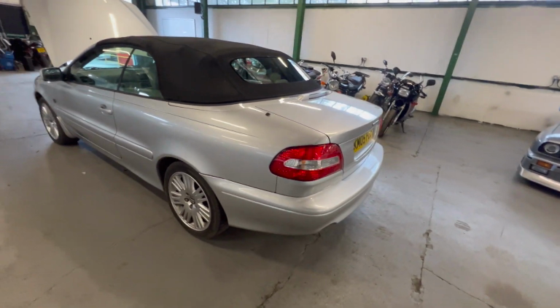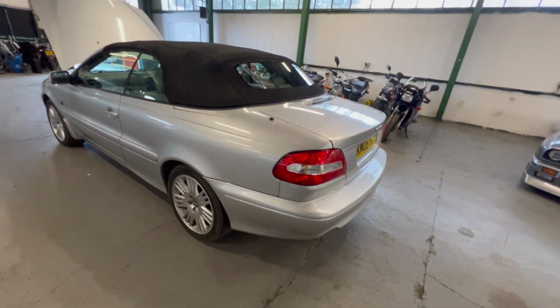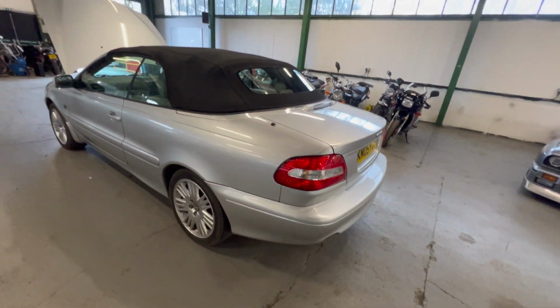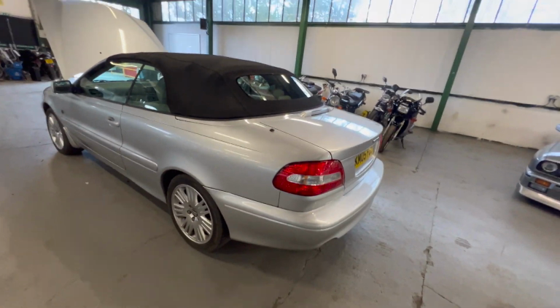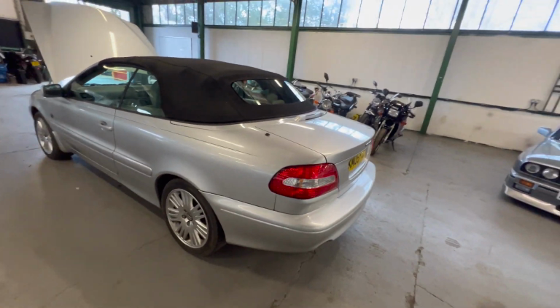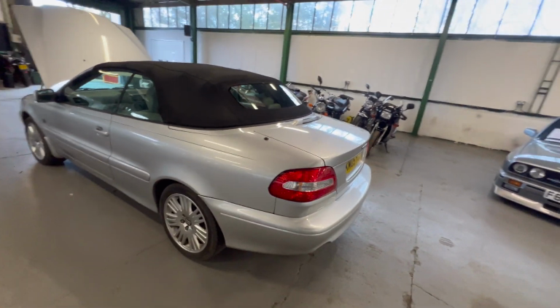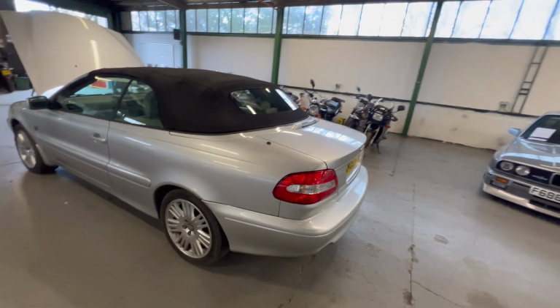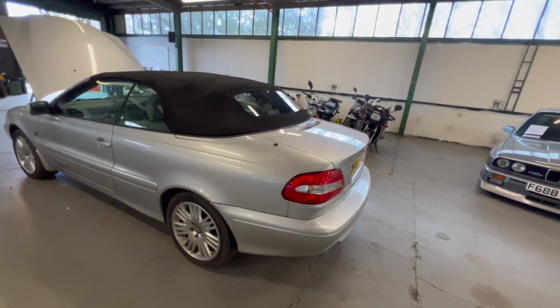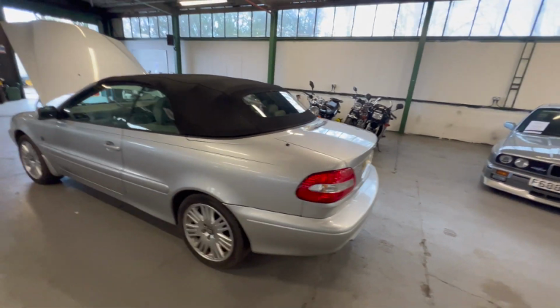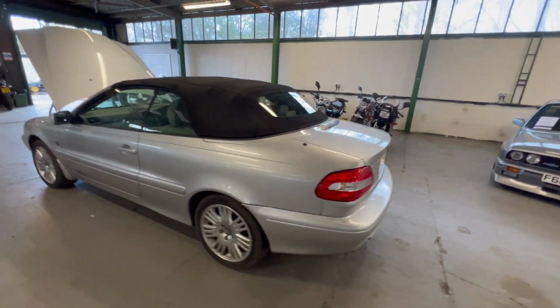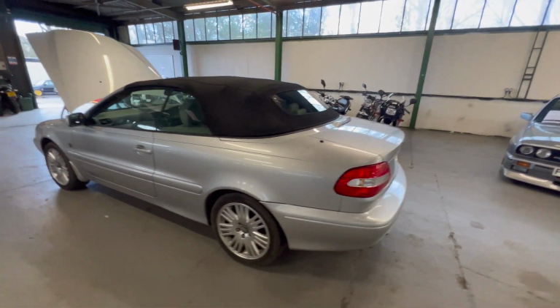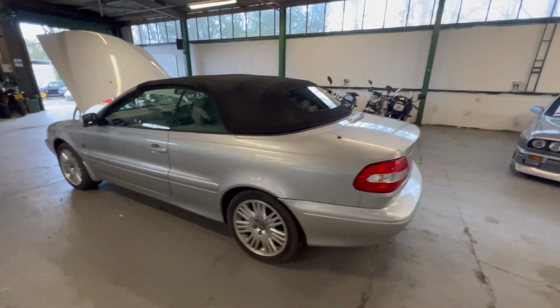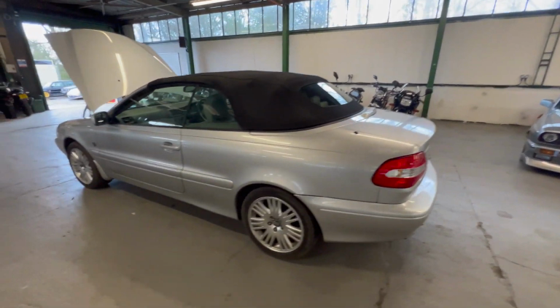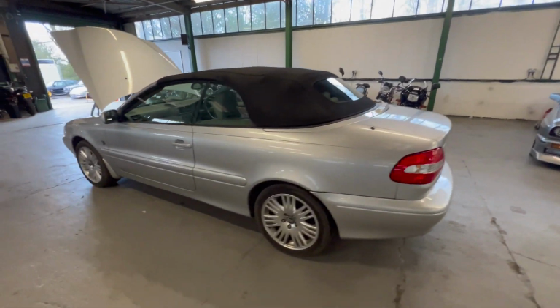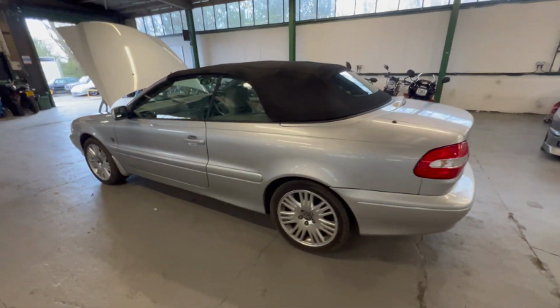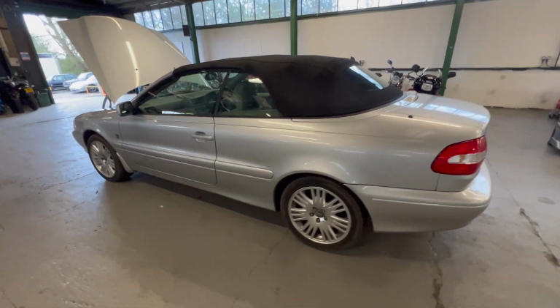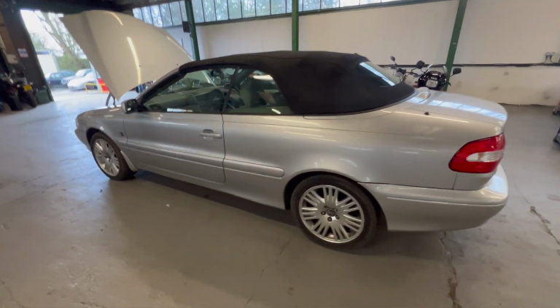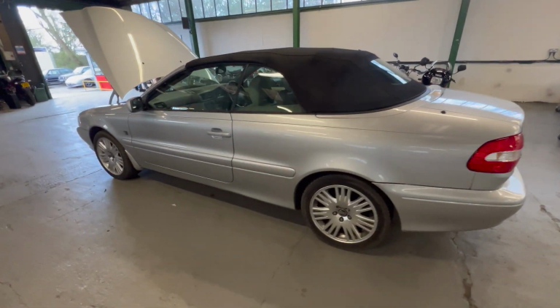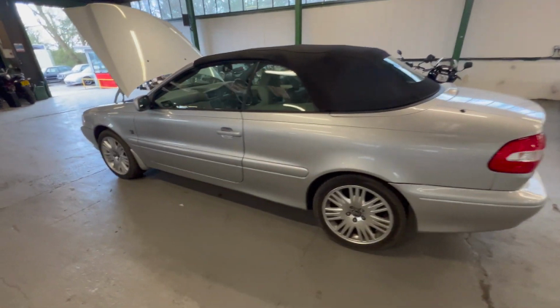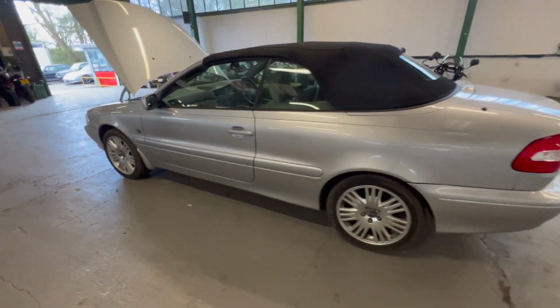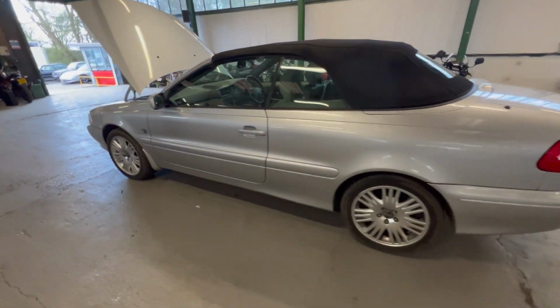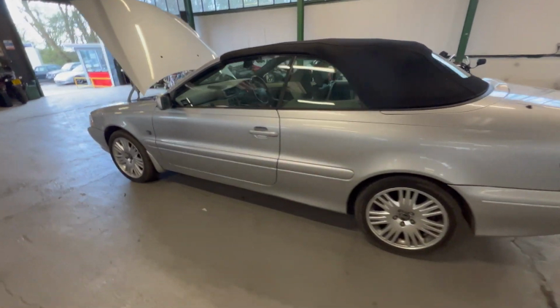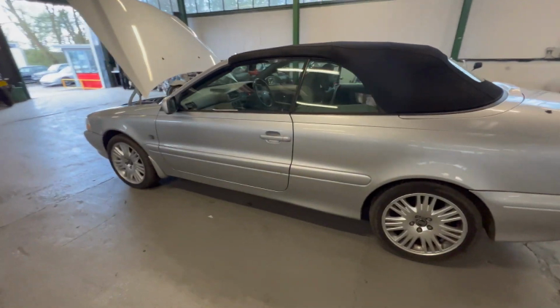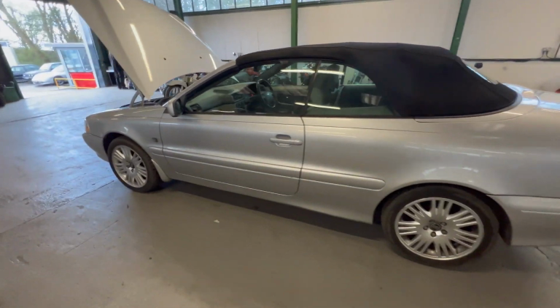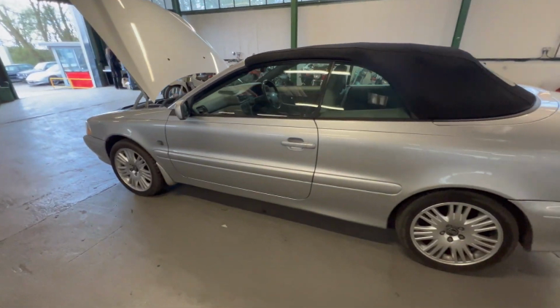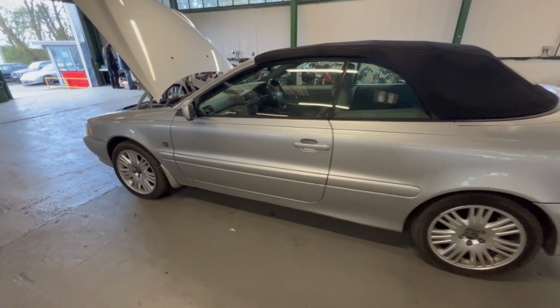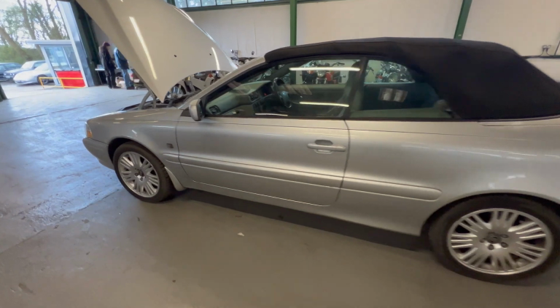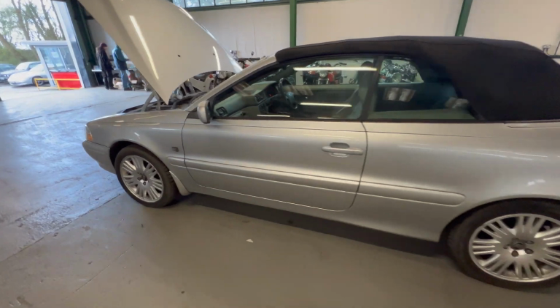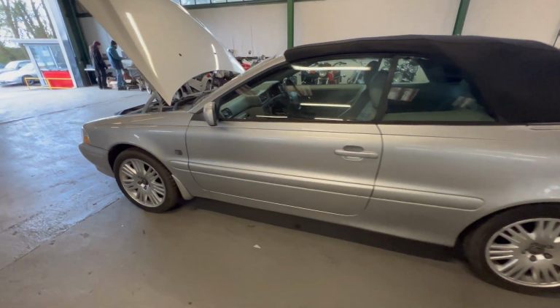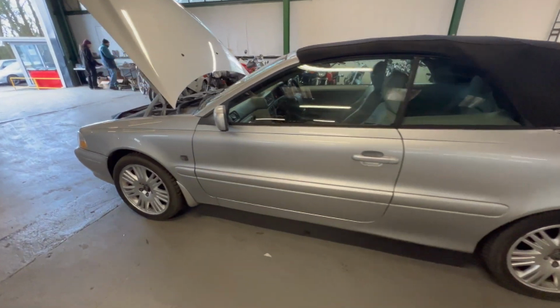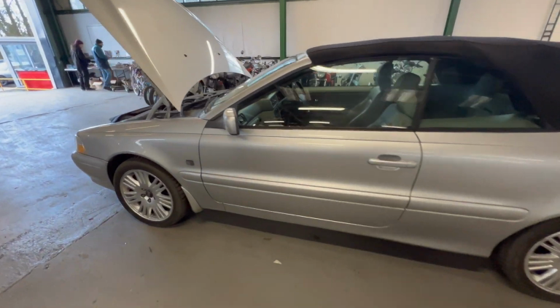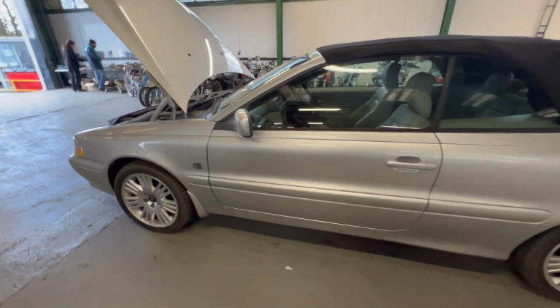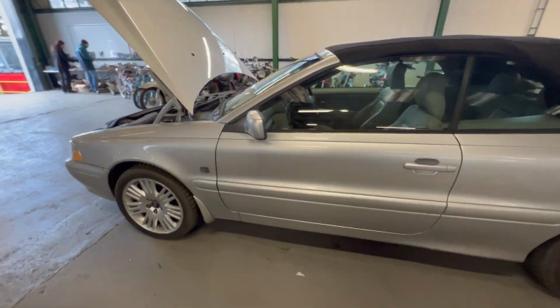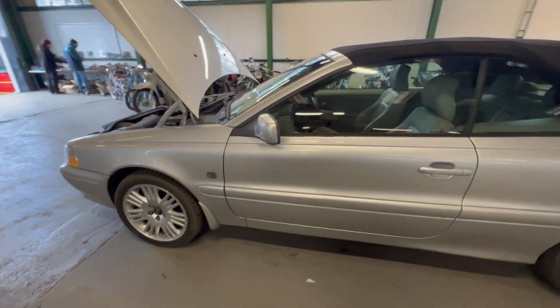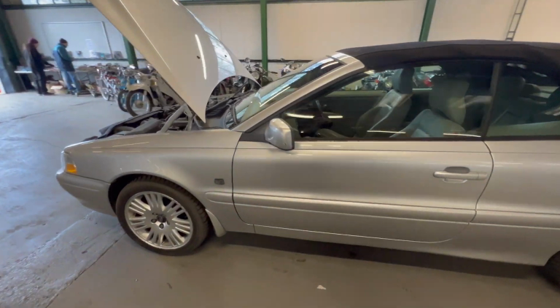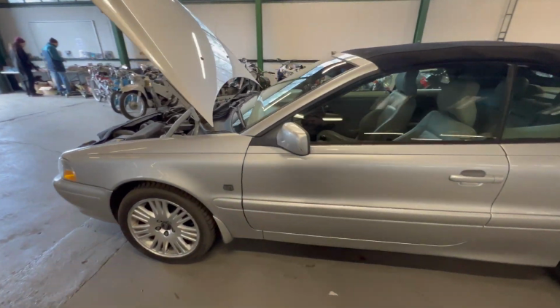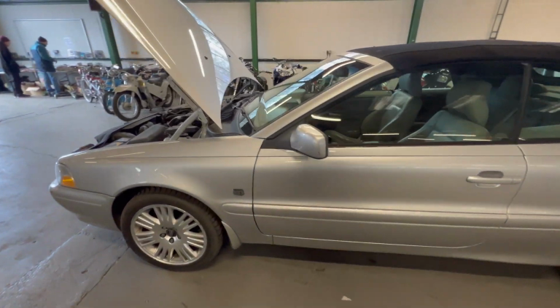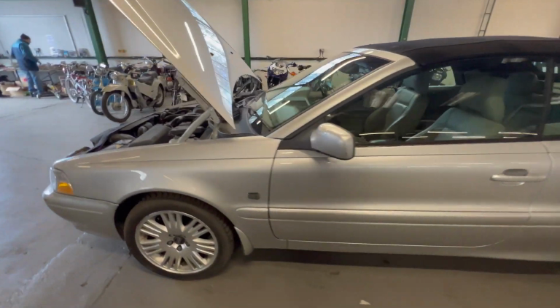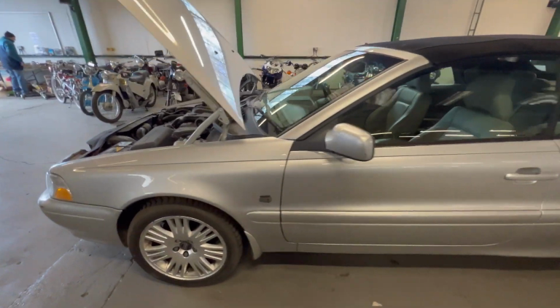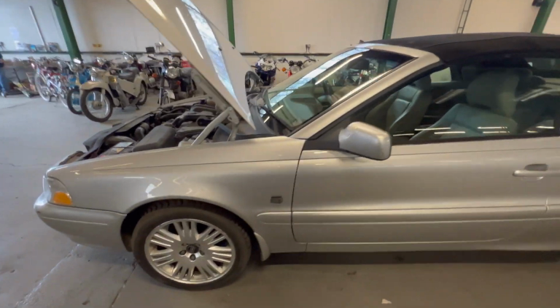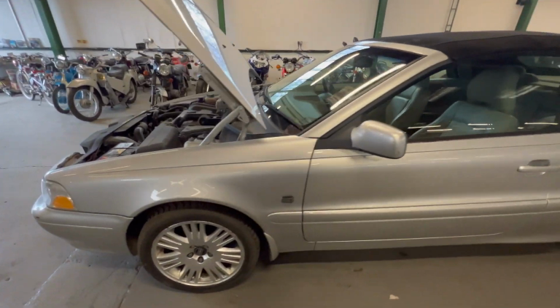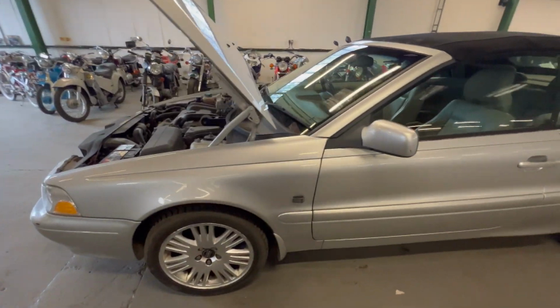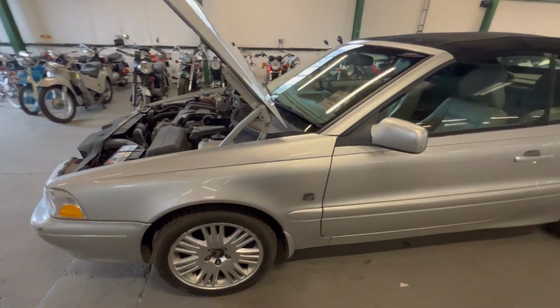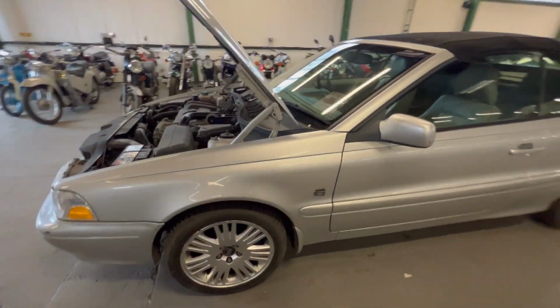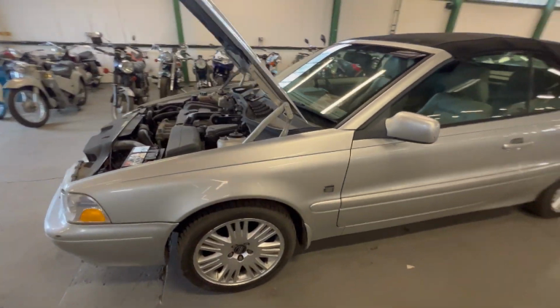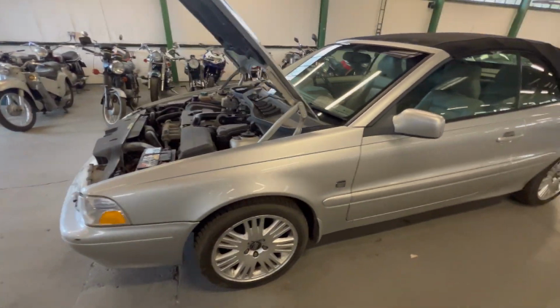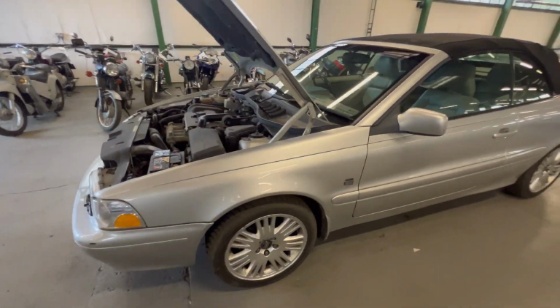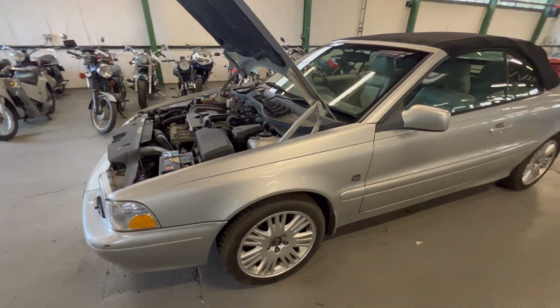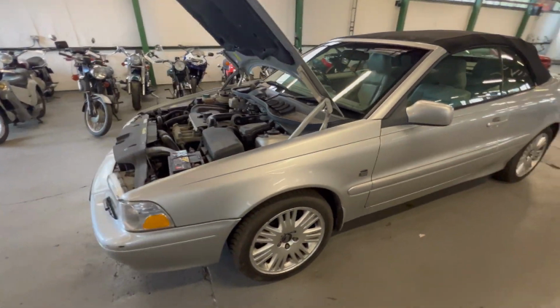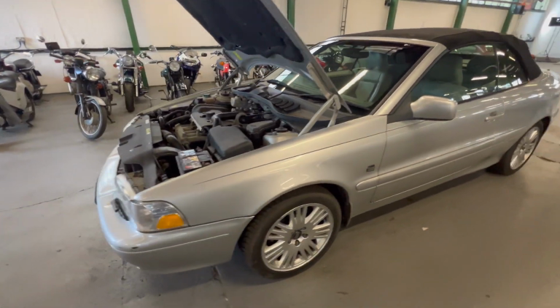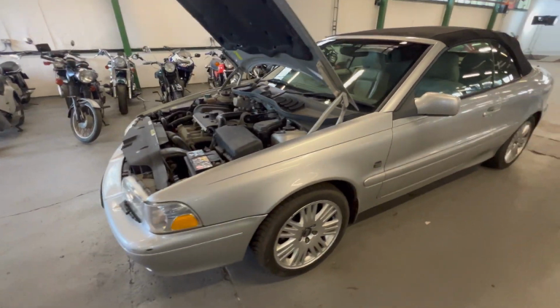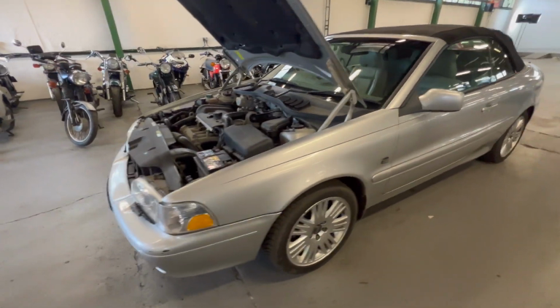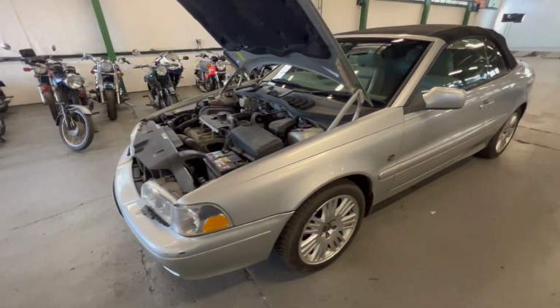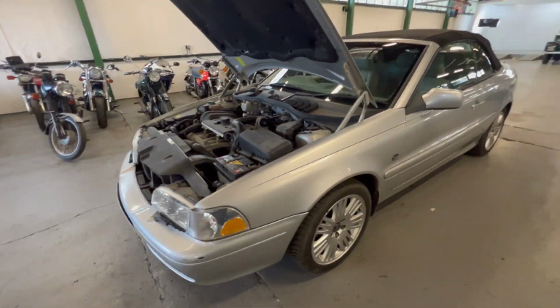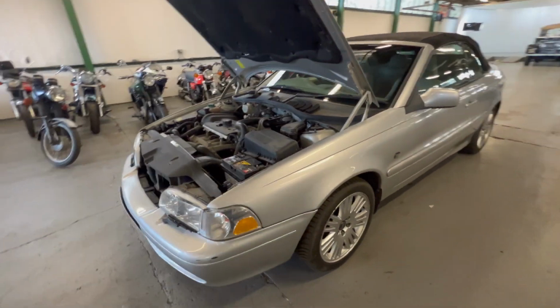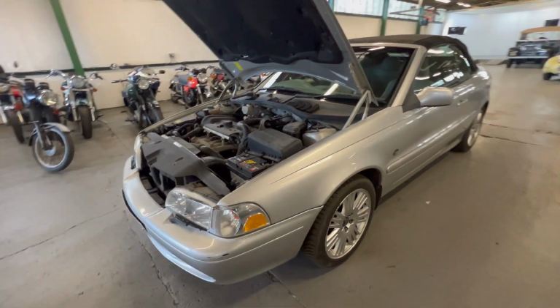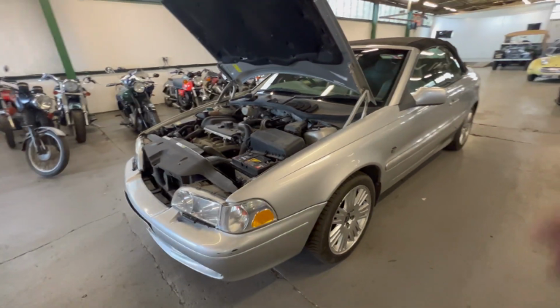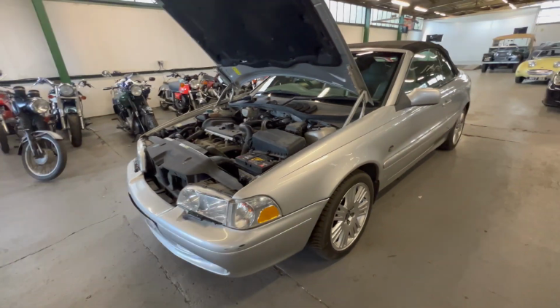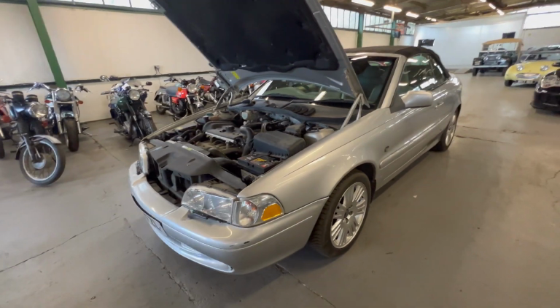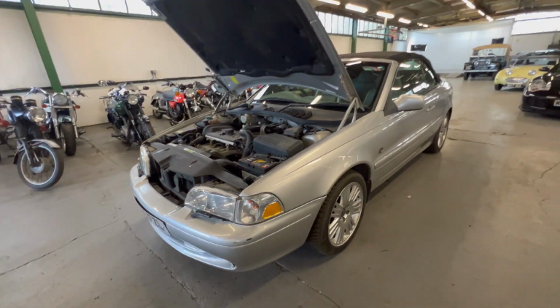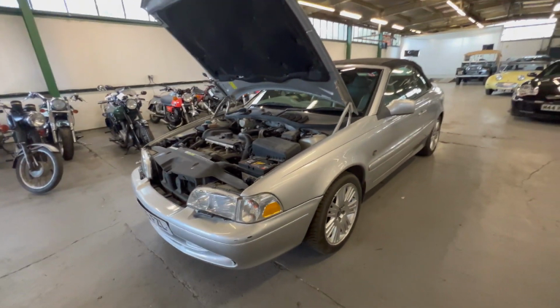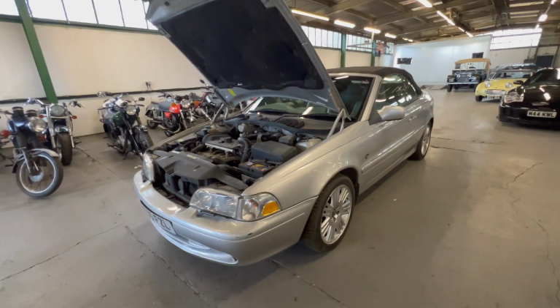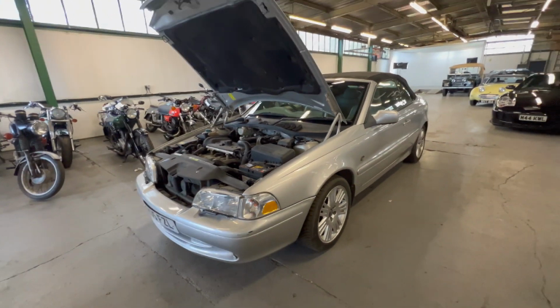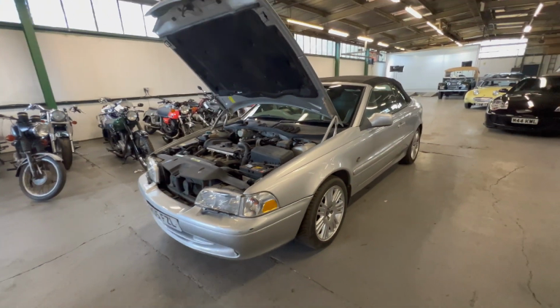So there we have it — the 2005 Volvo C70. If you've got any questions at all, please get in touch. Thank you.